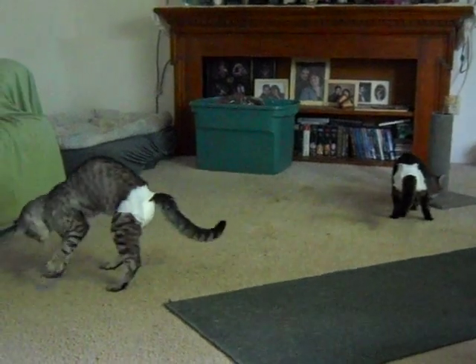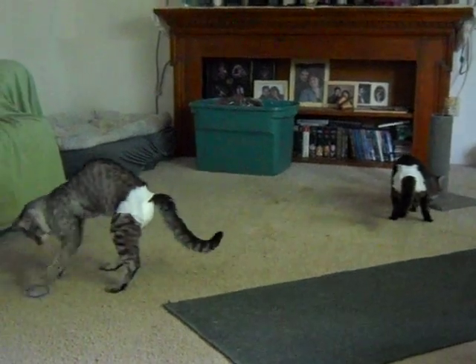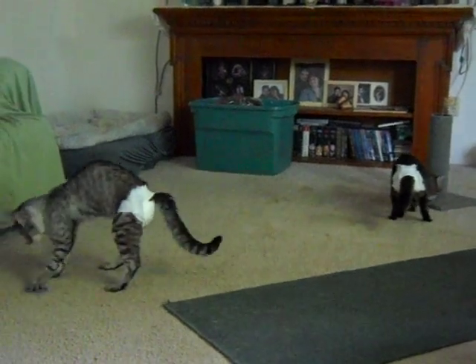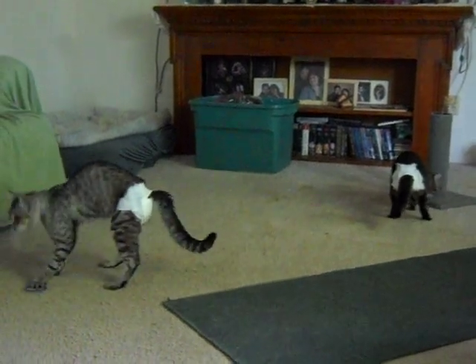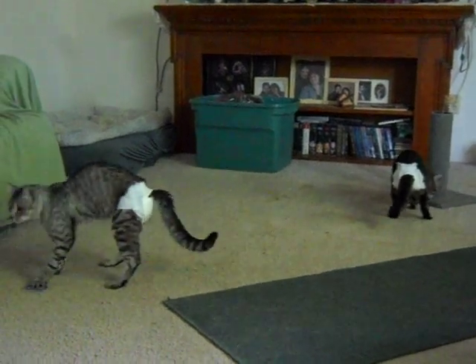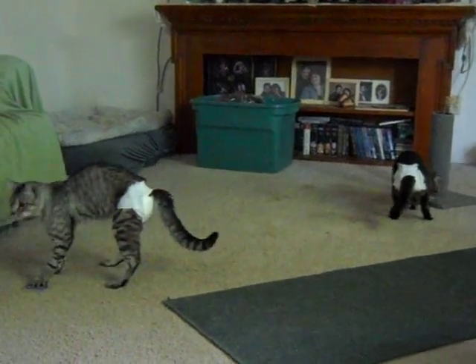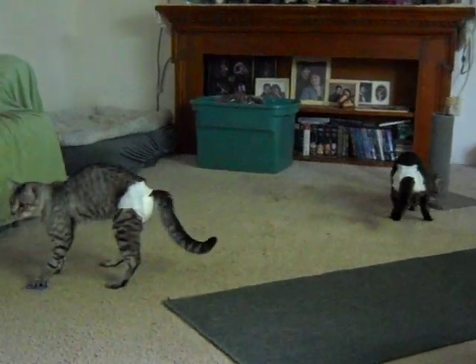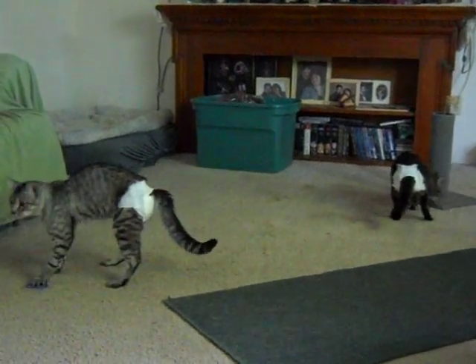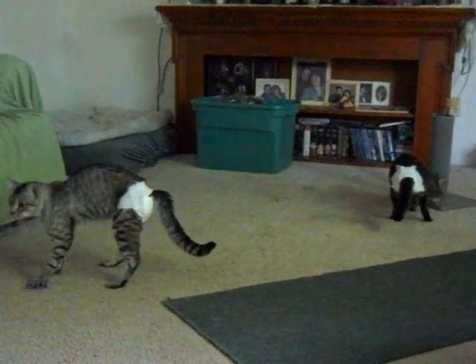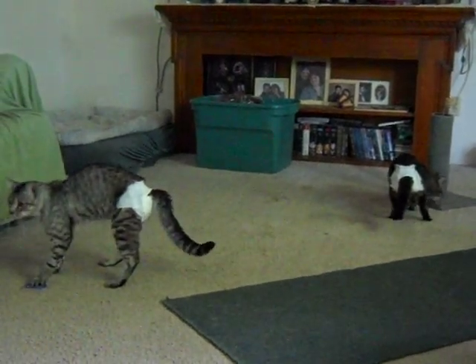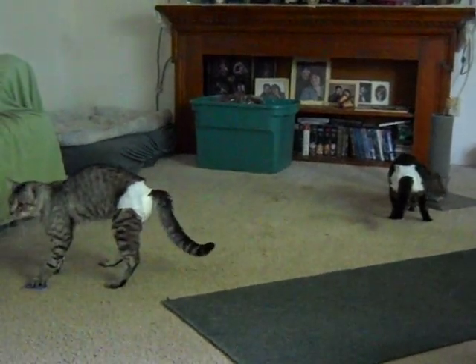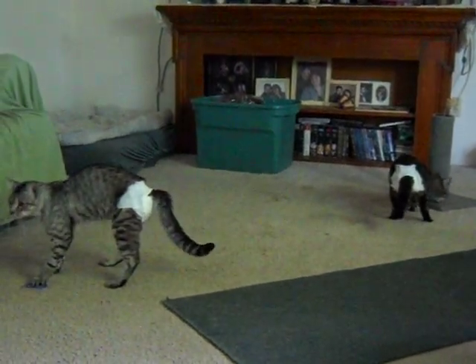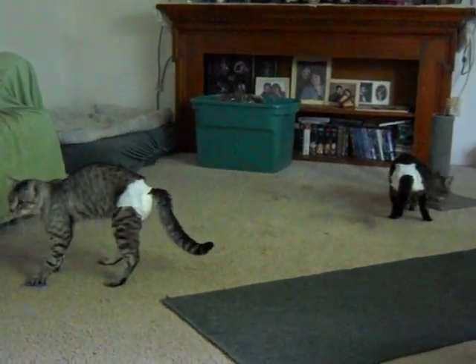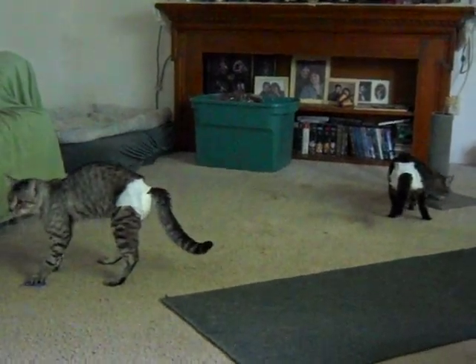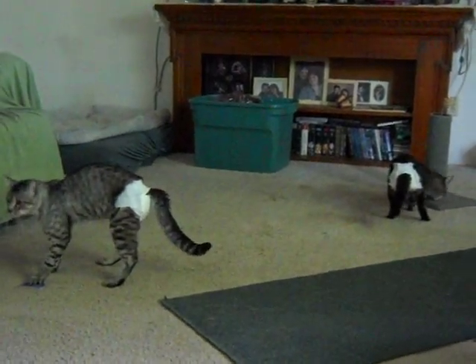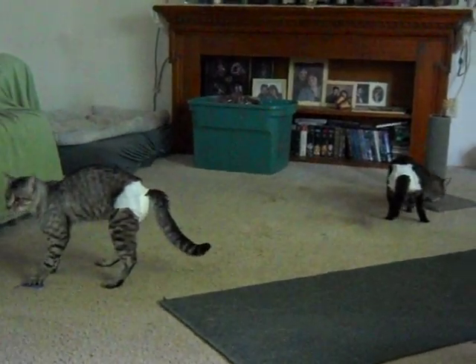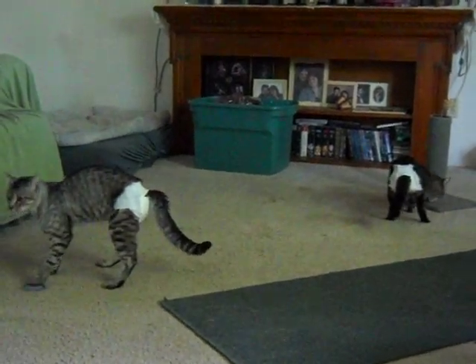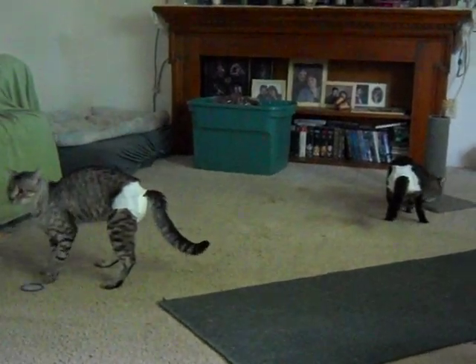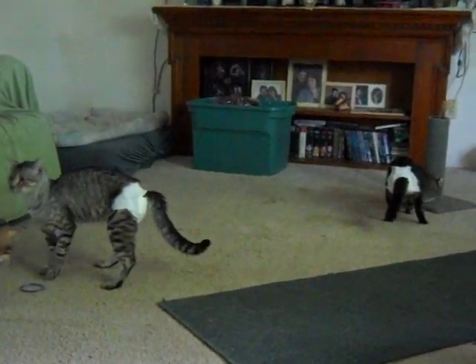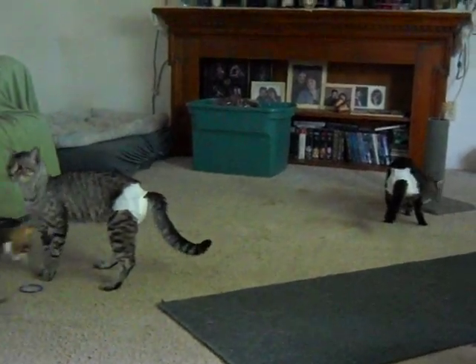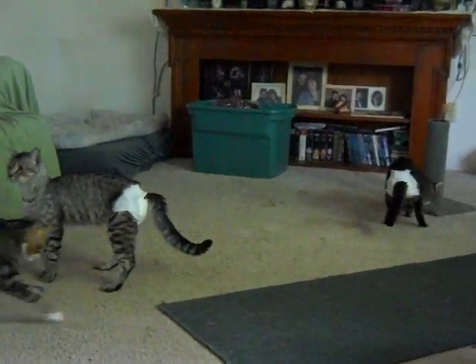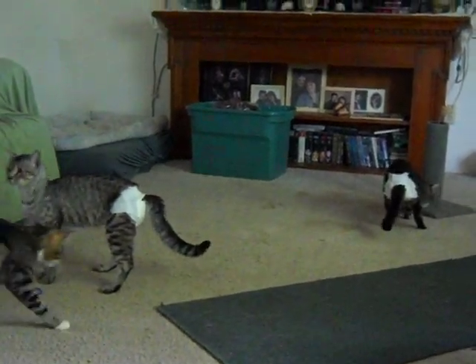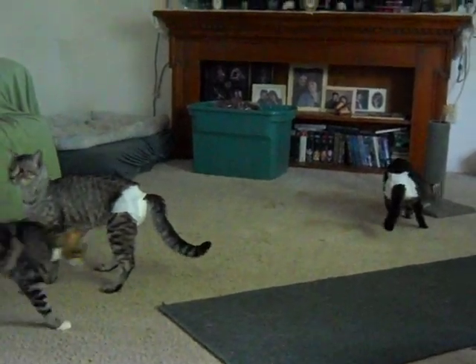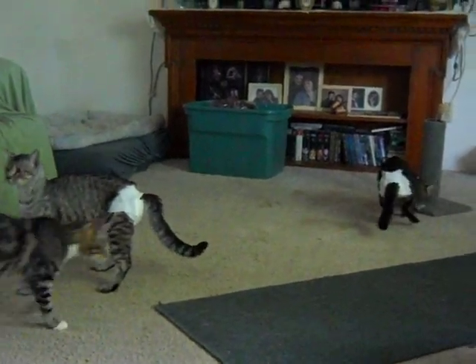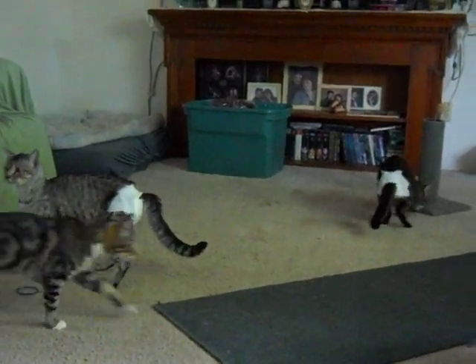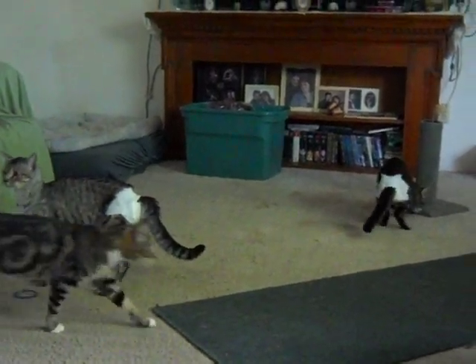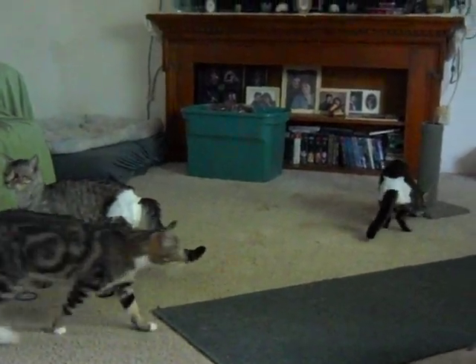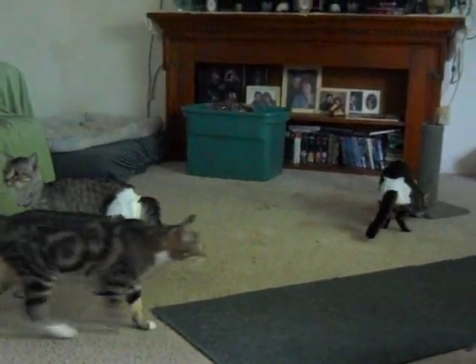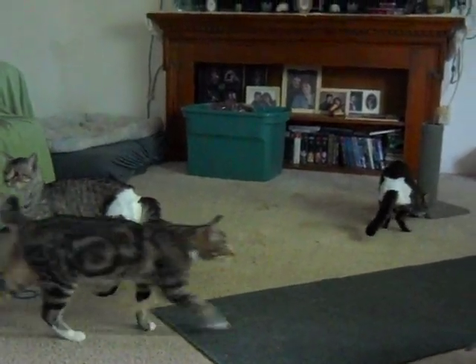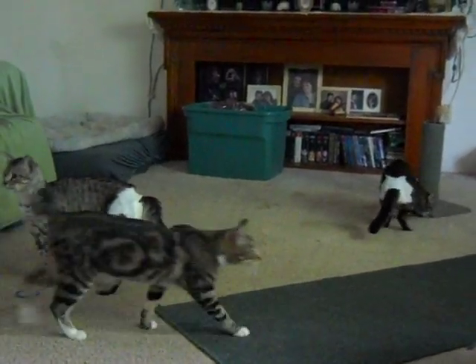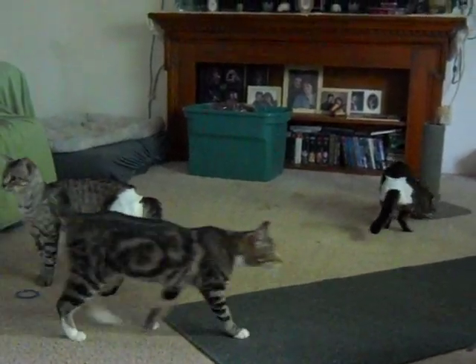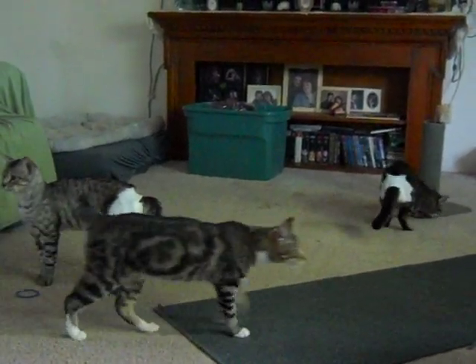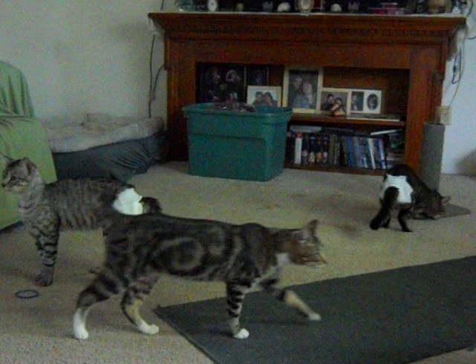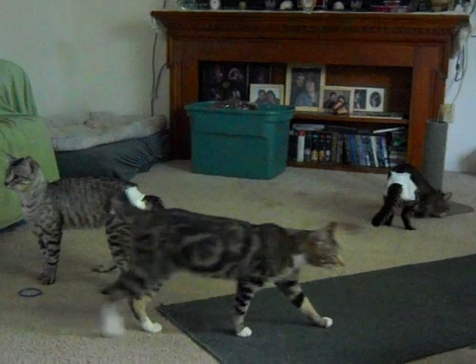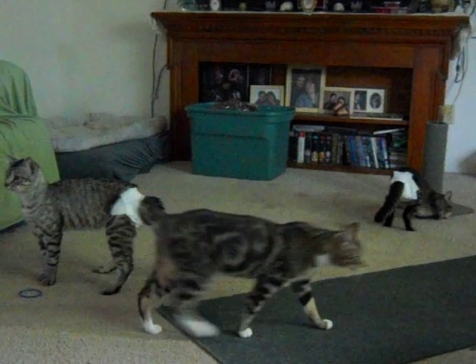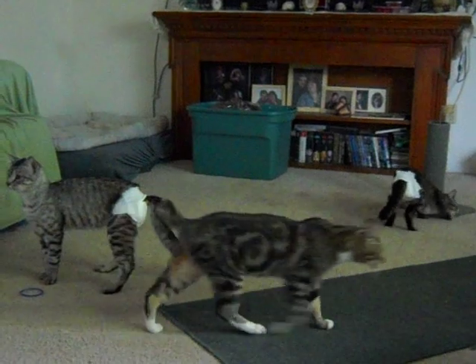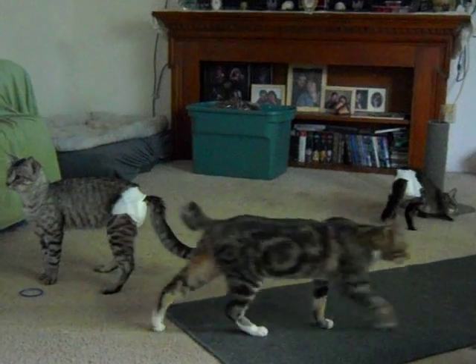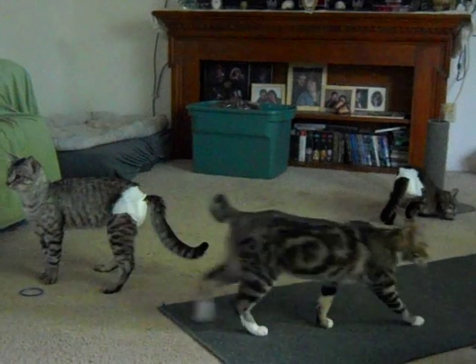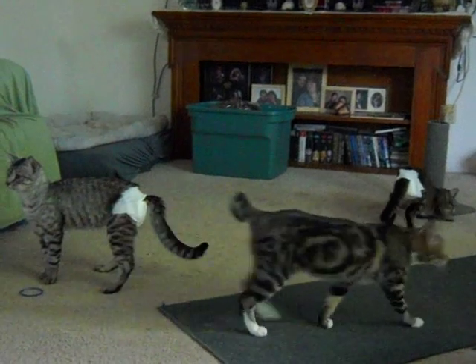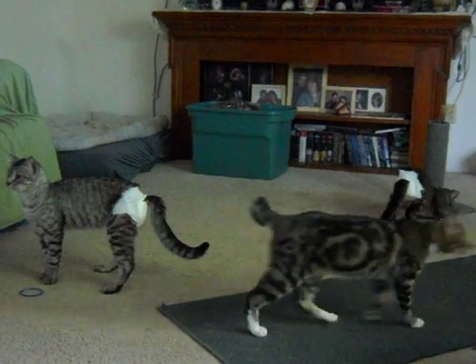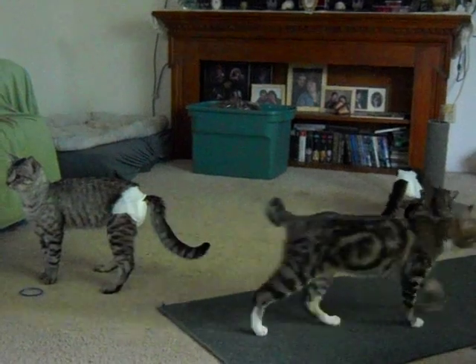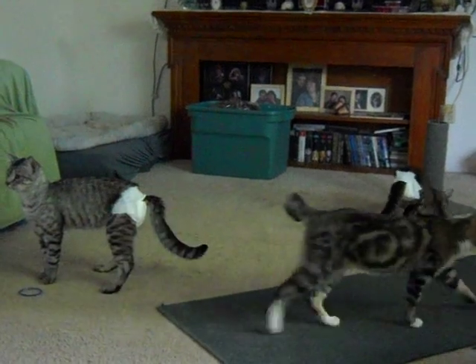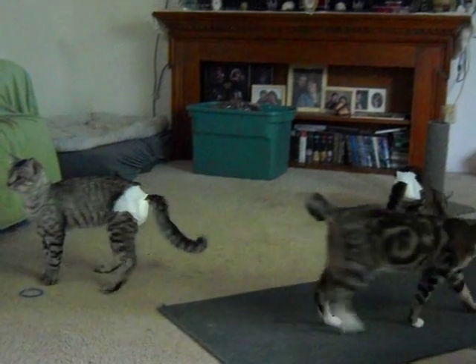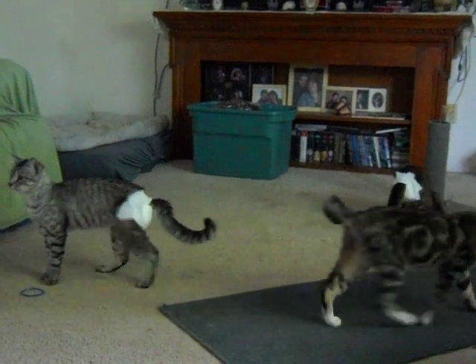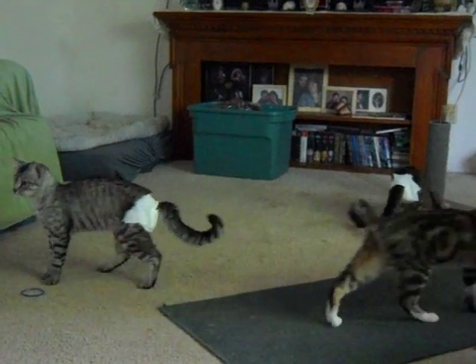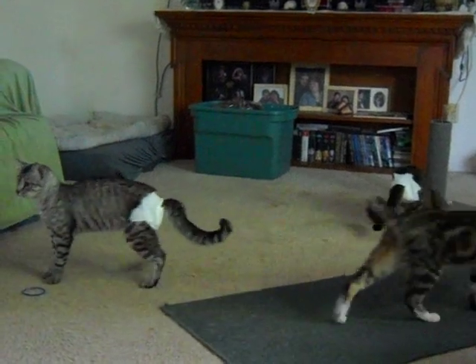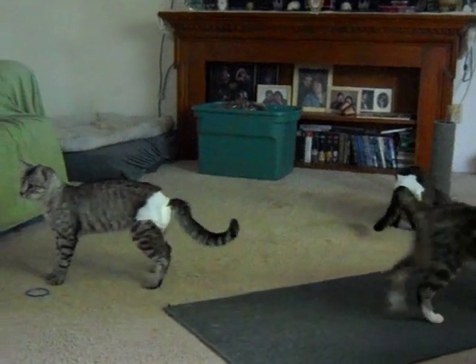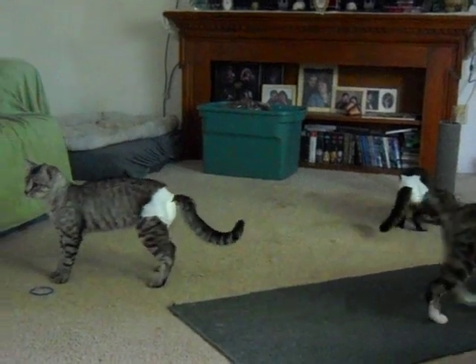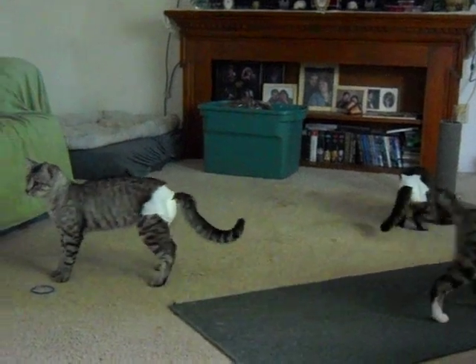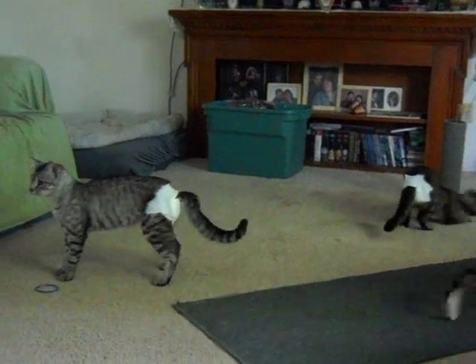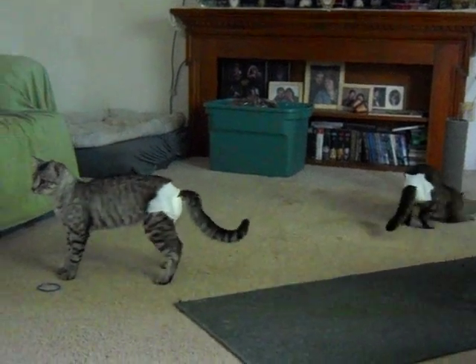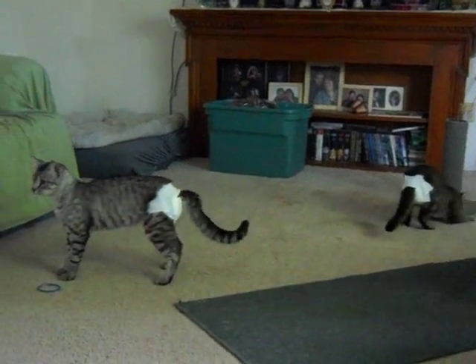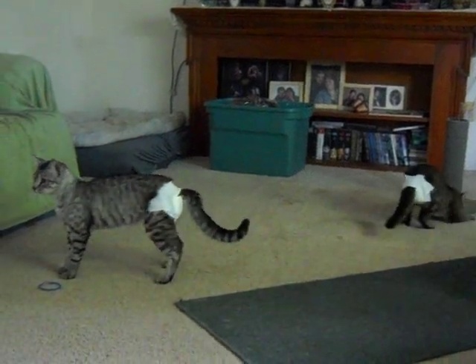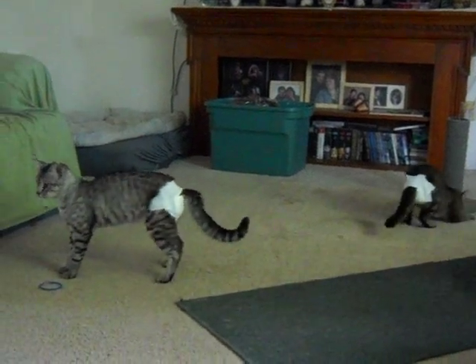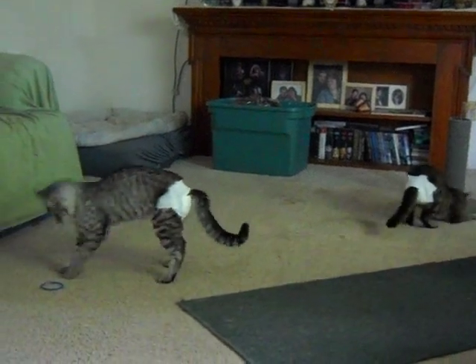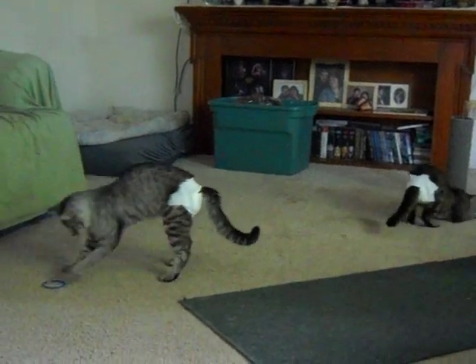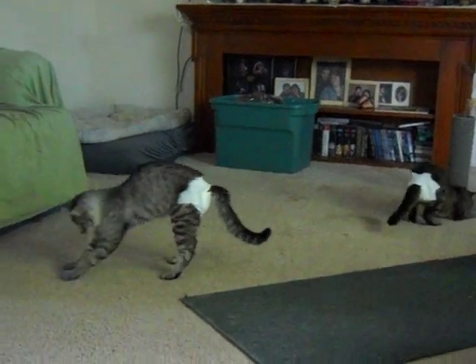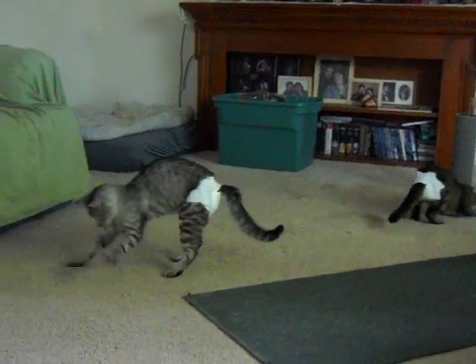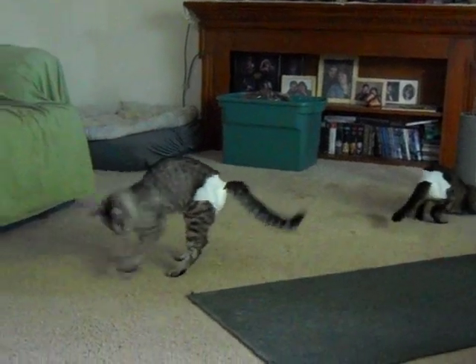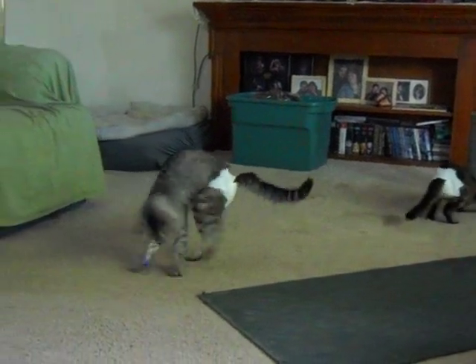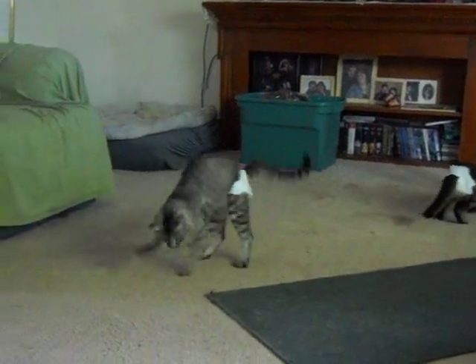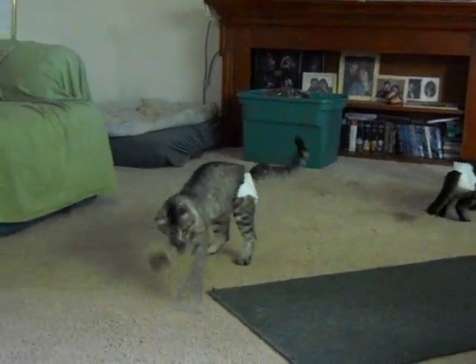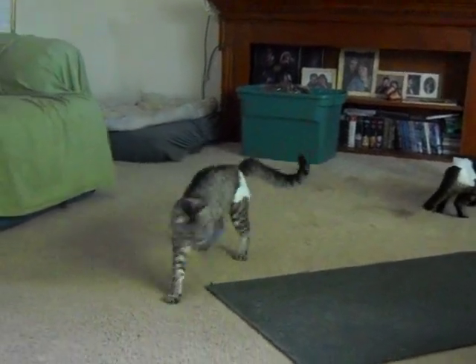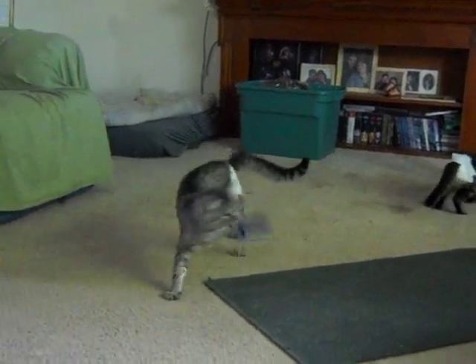What I do is I cut a tail hole, obviously just a slit, because it would defeat the whole purpose of having the diapers on.